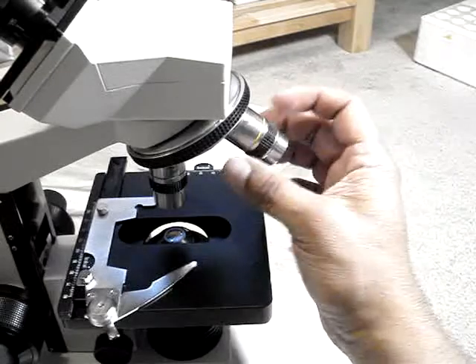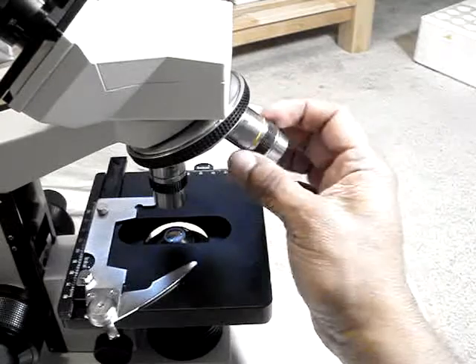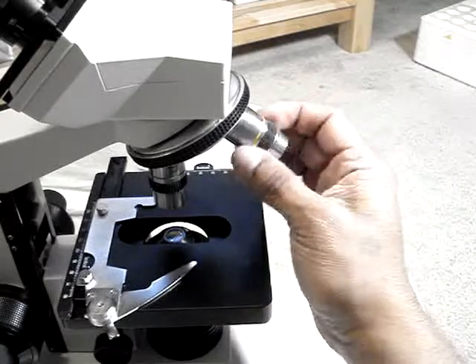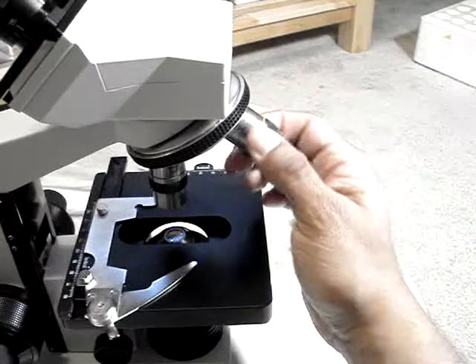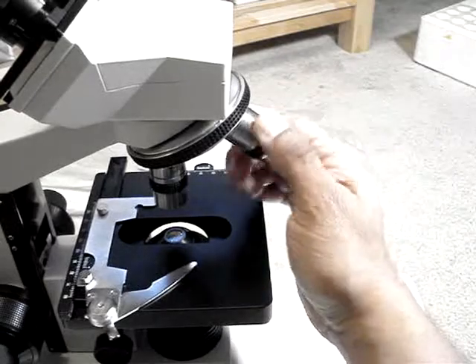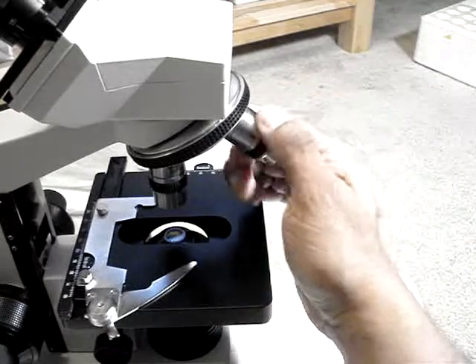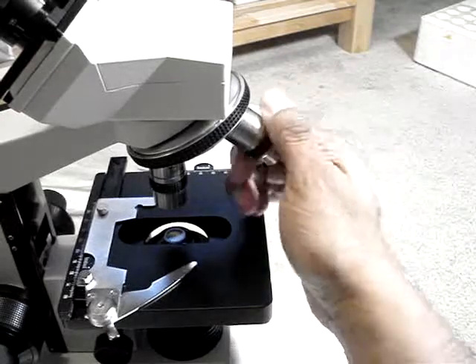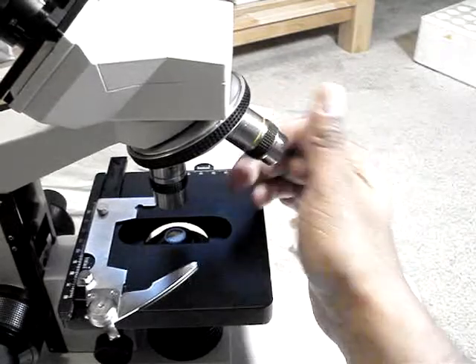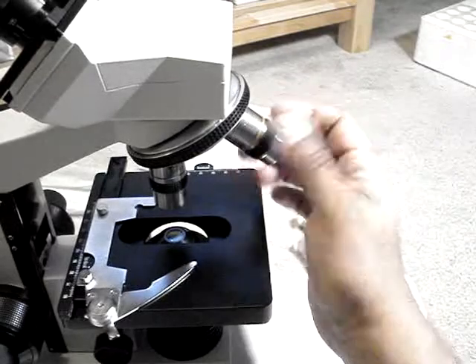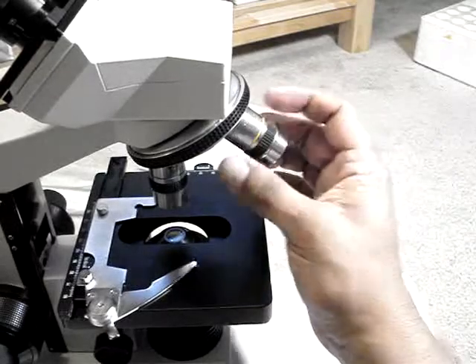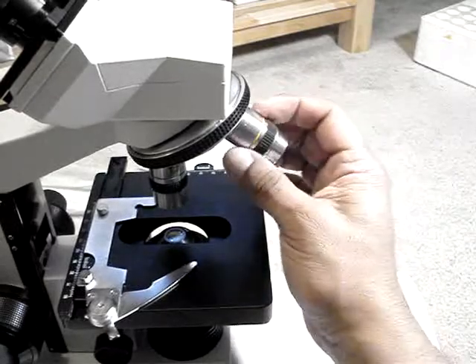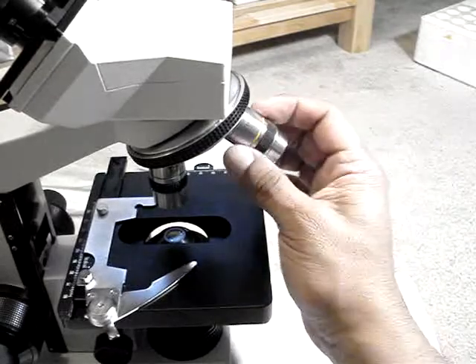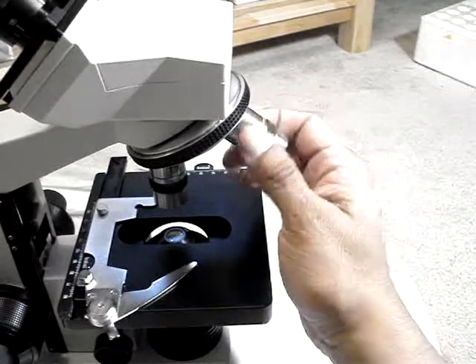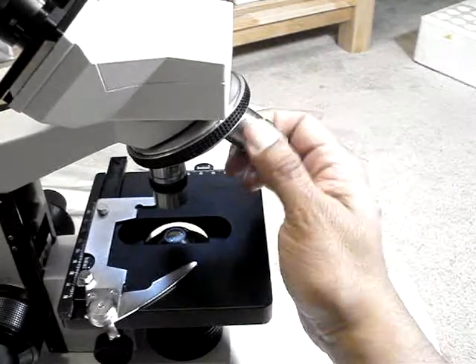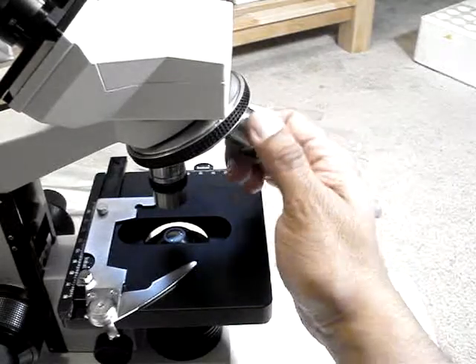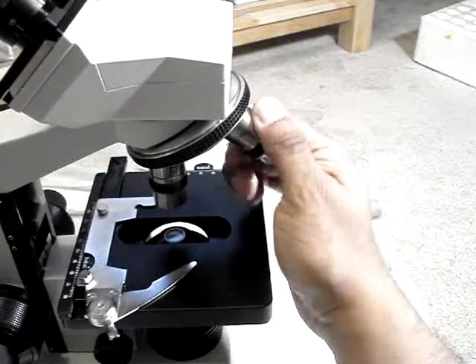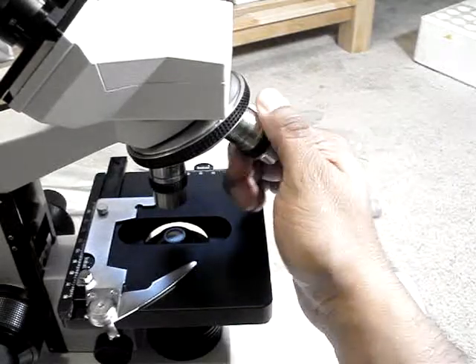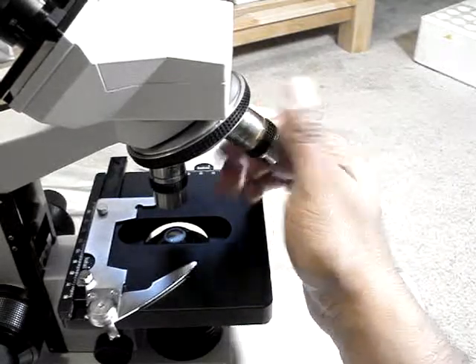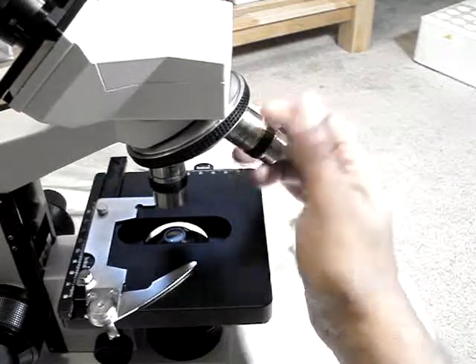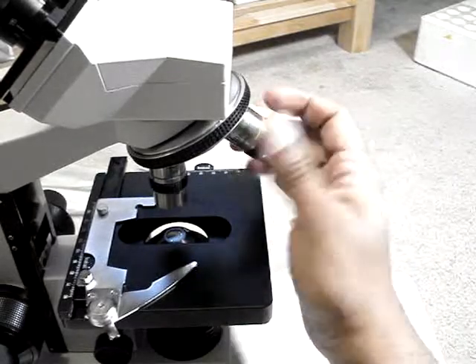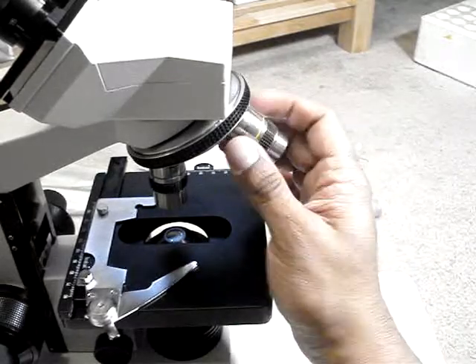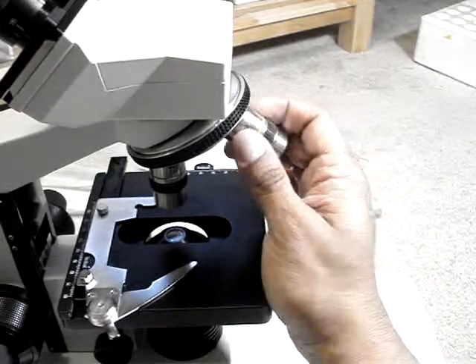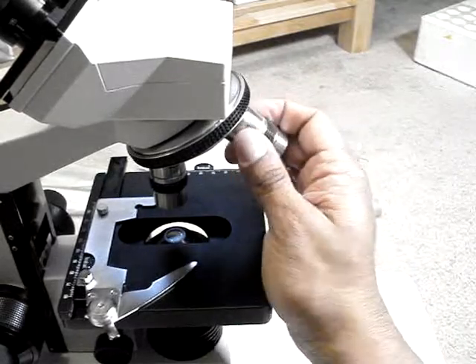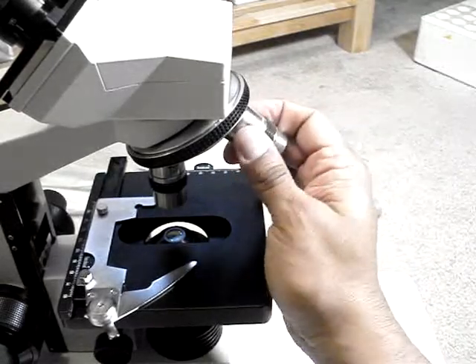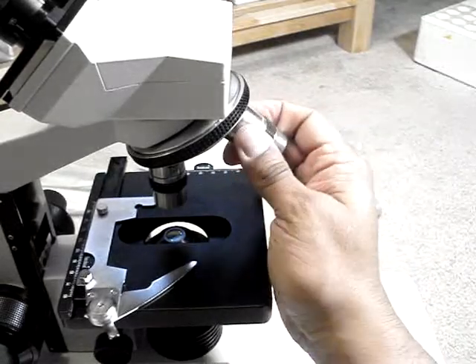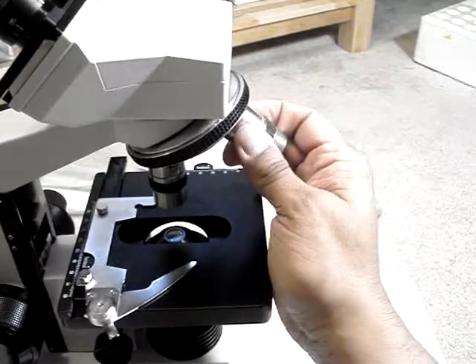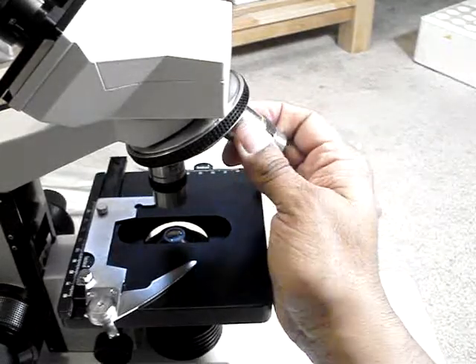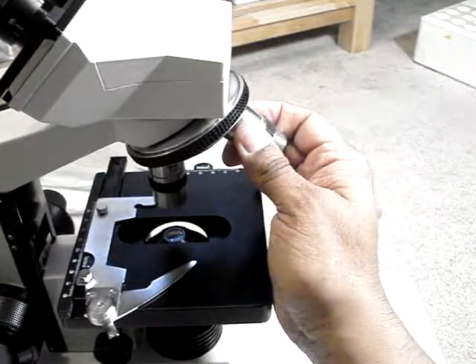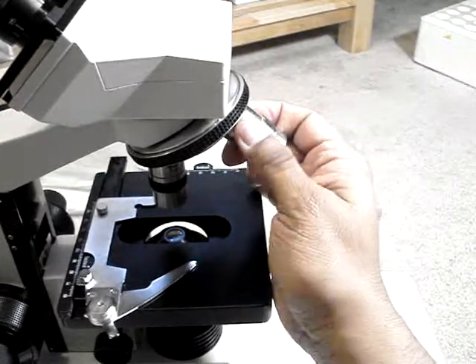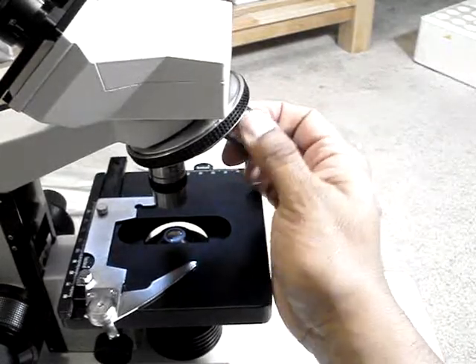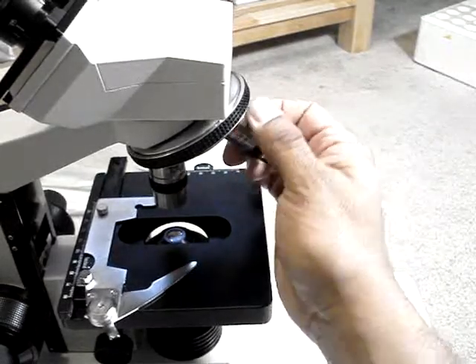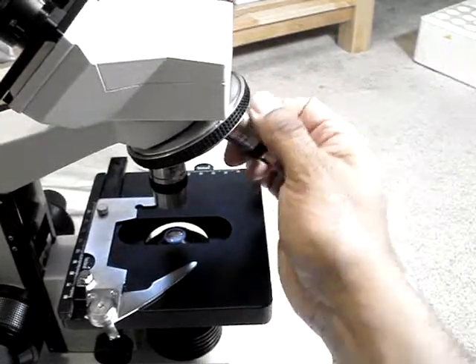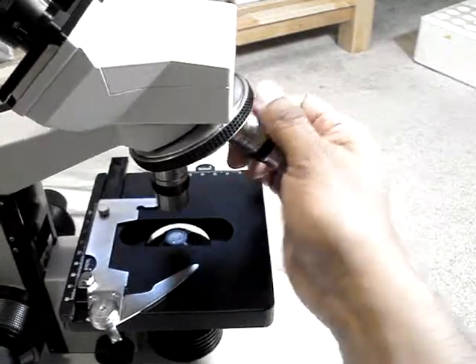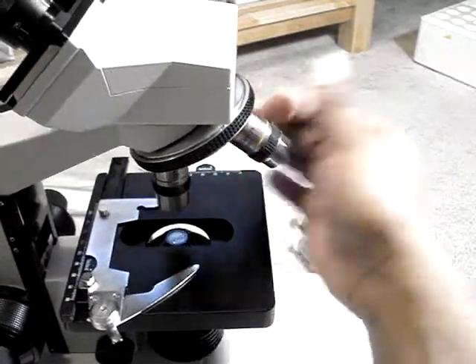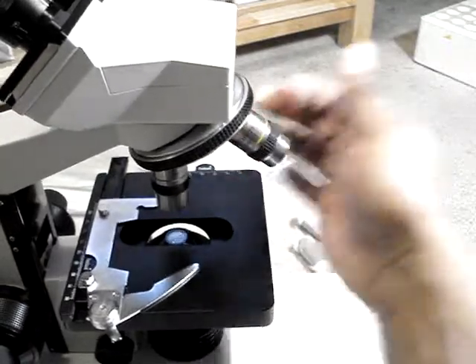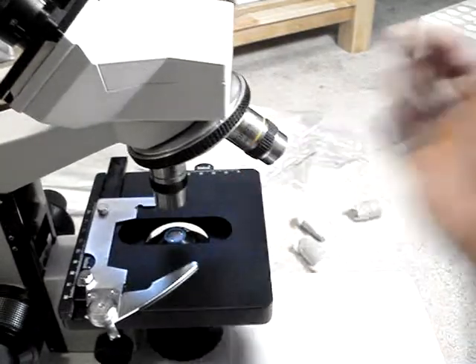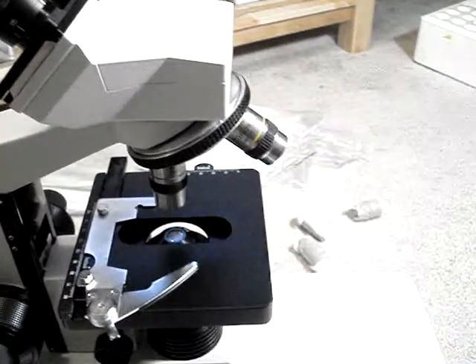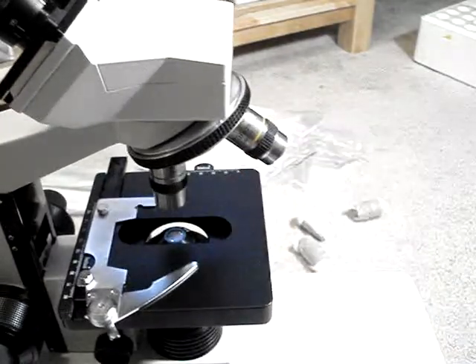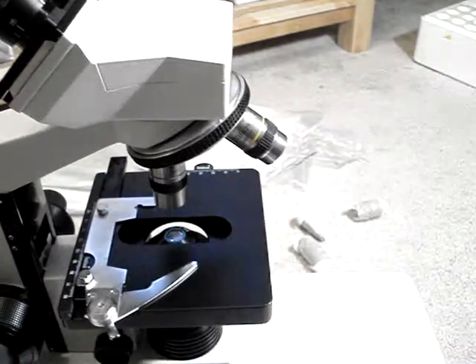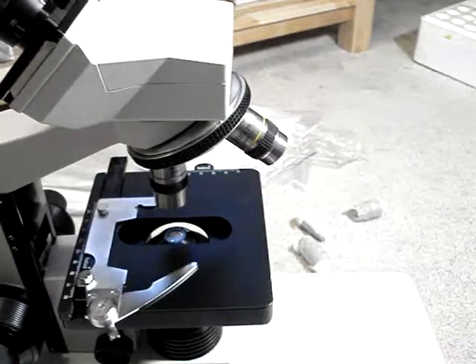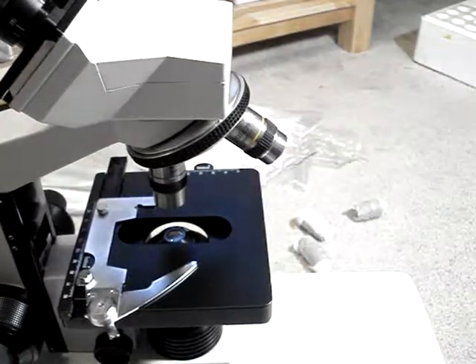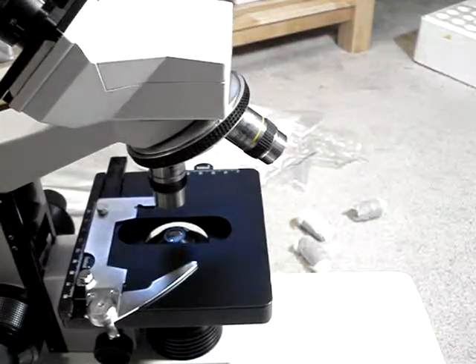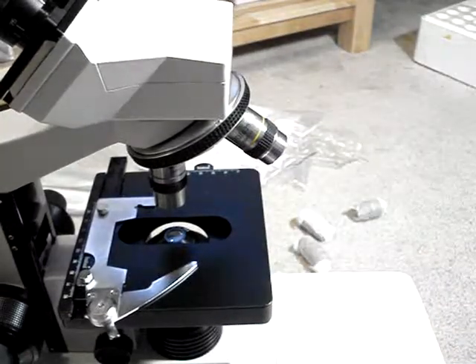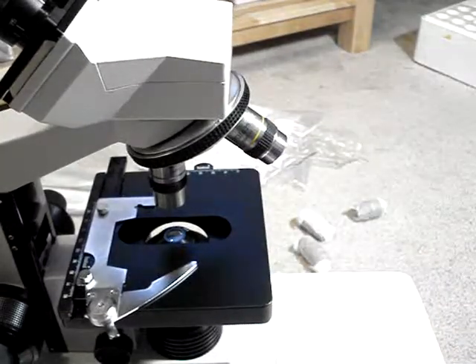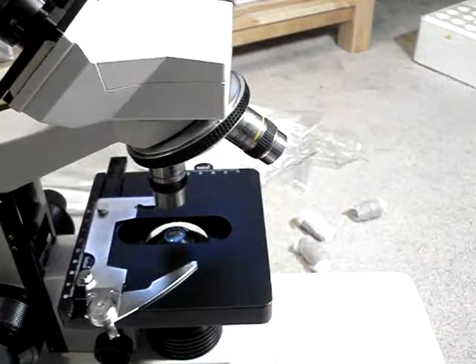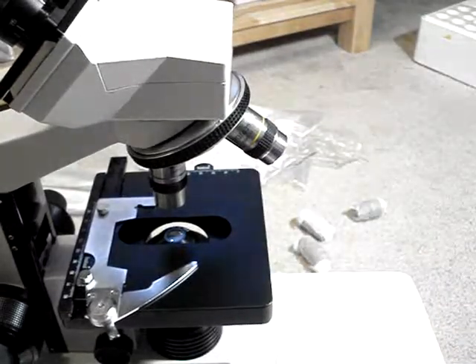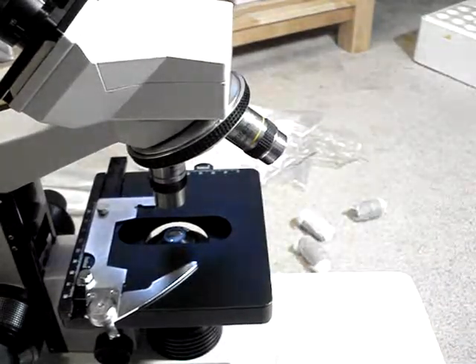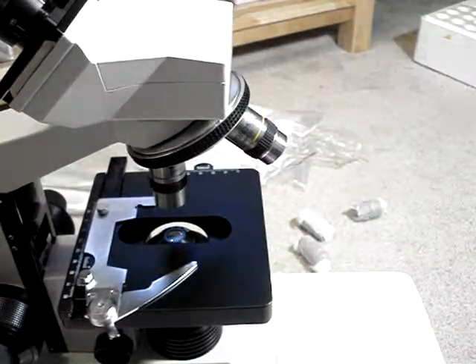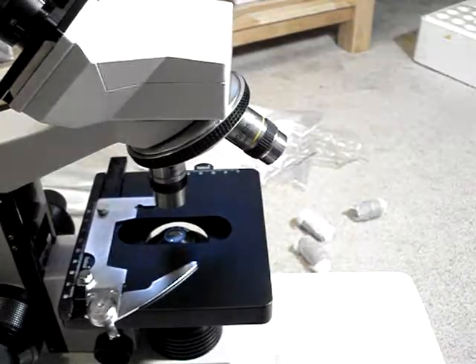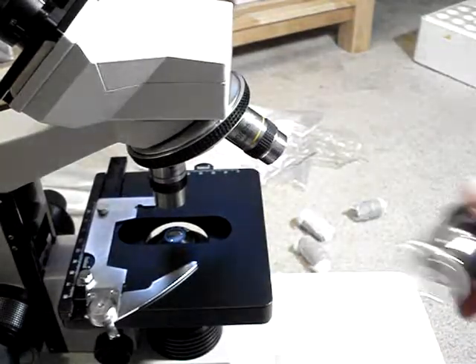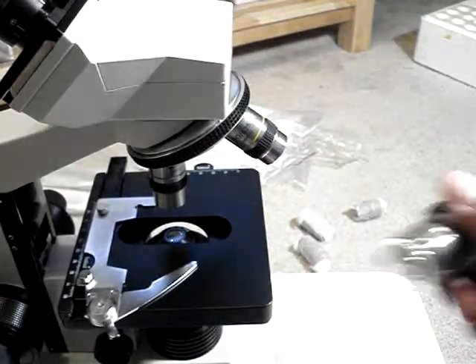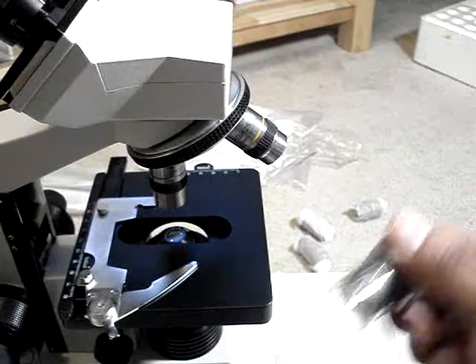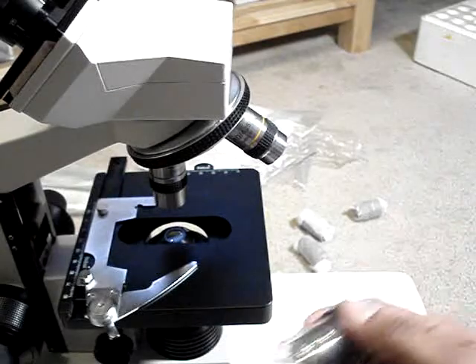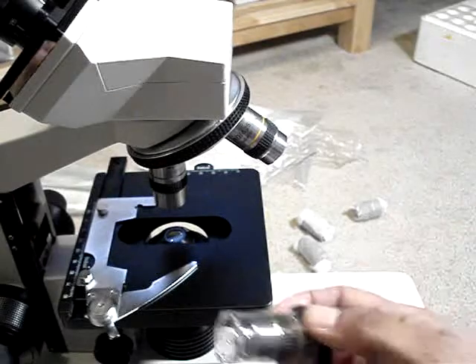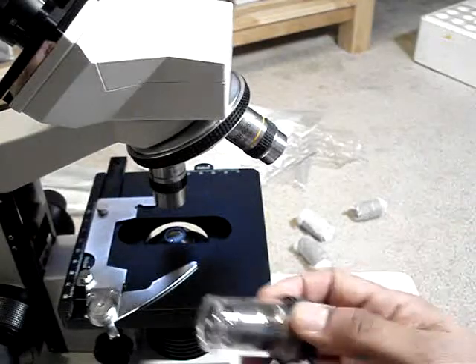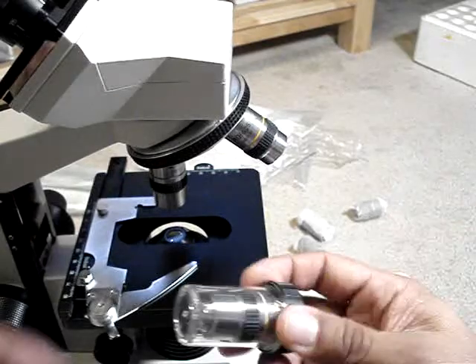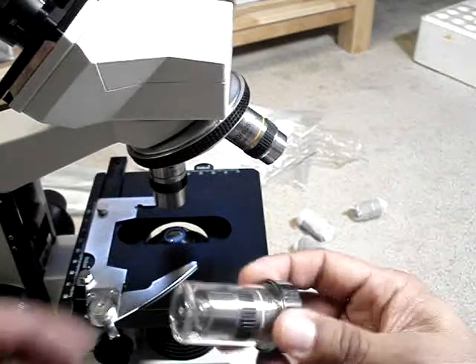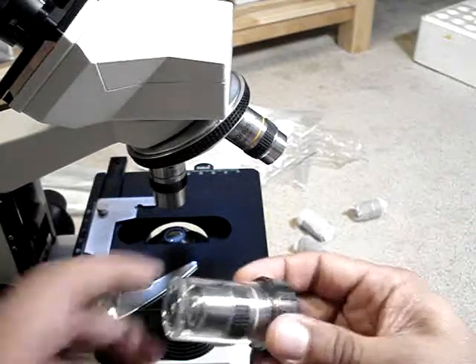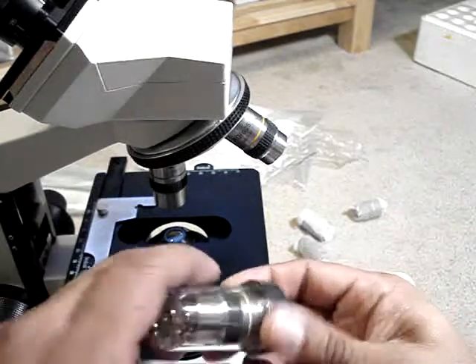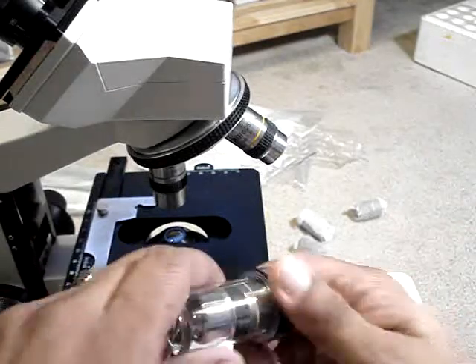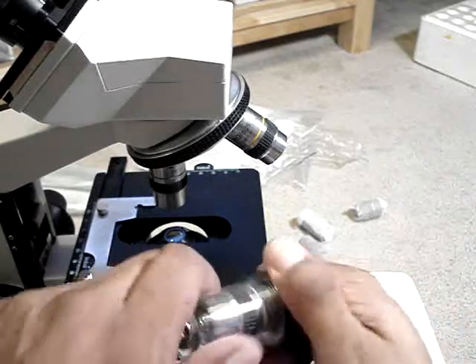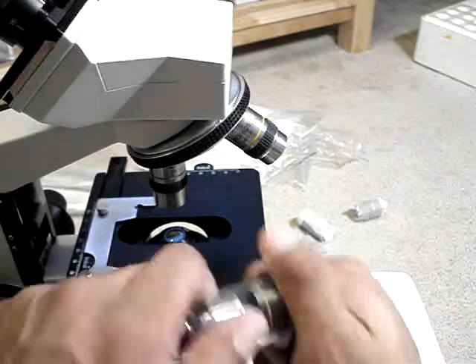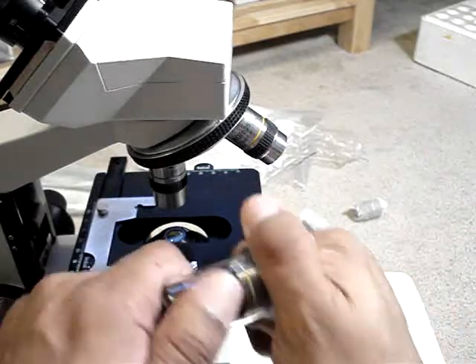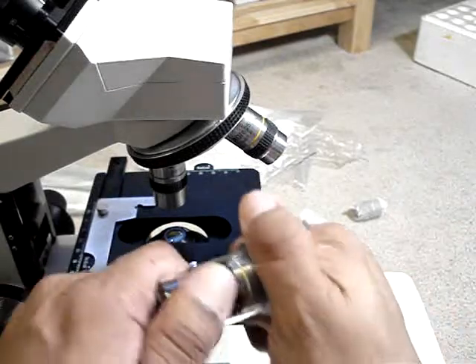It also has achromatic objective lenses.